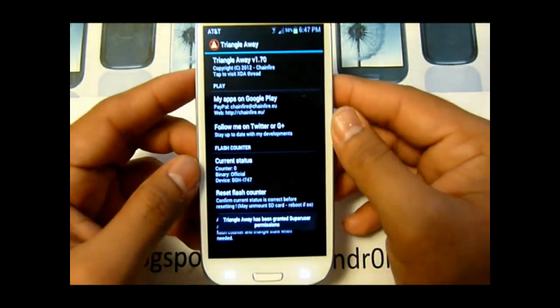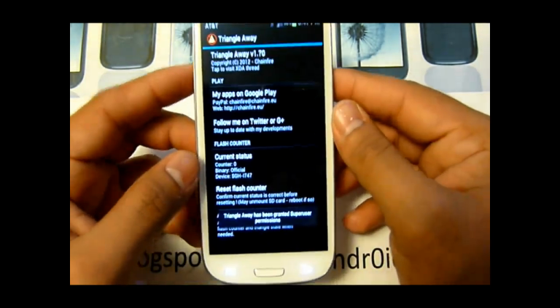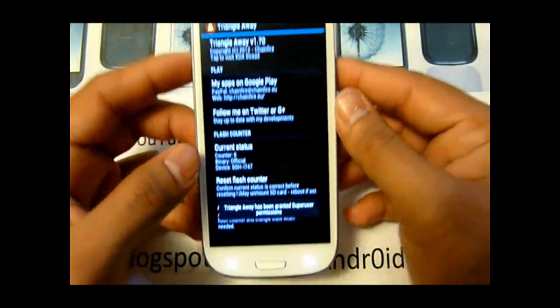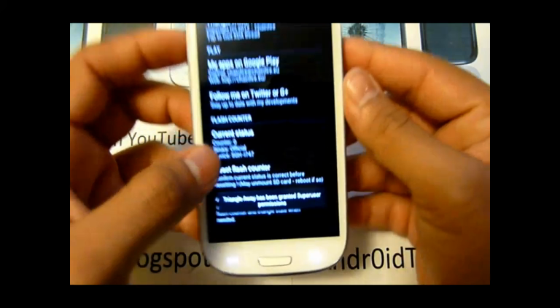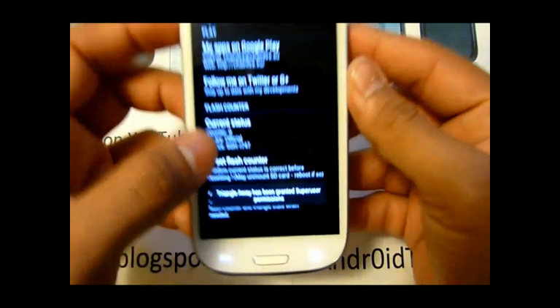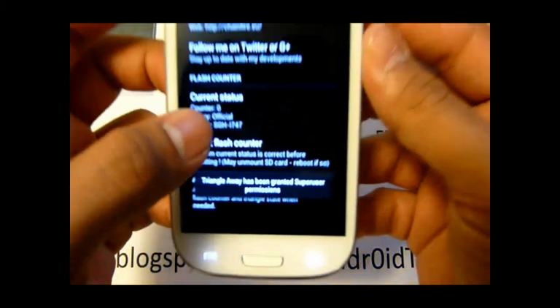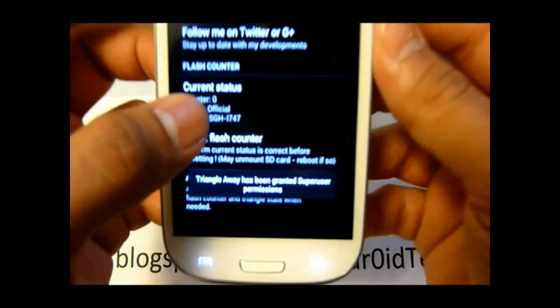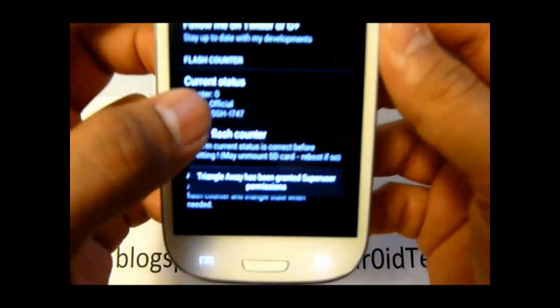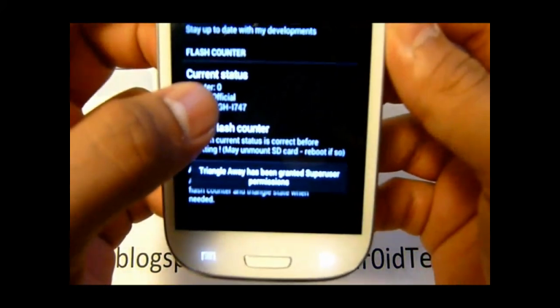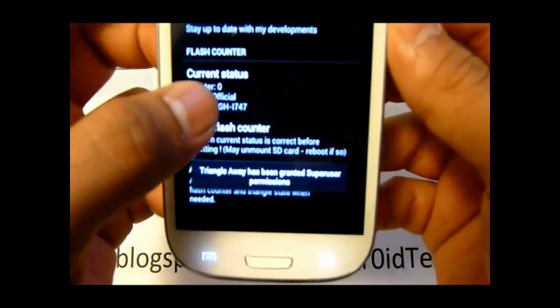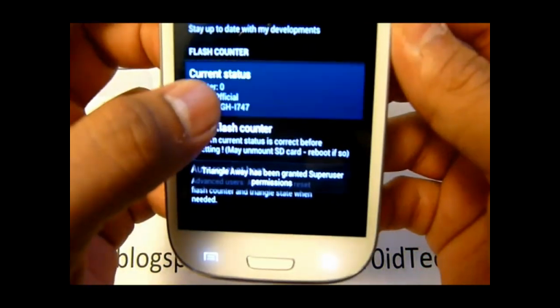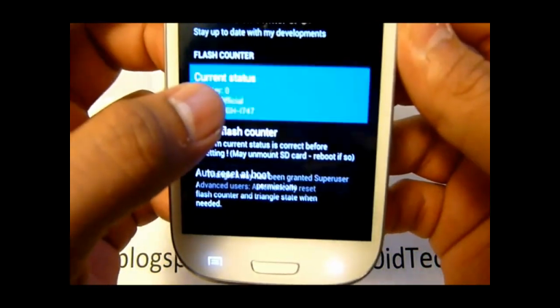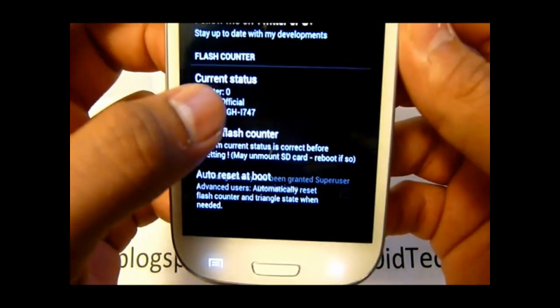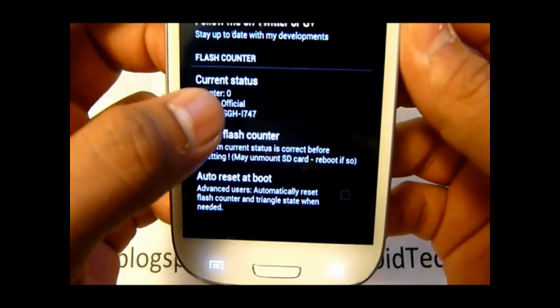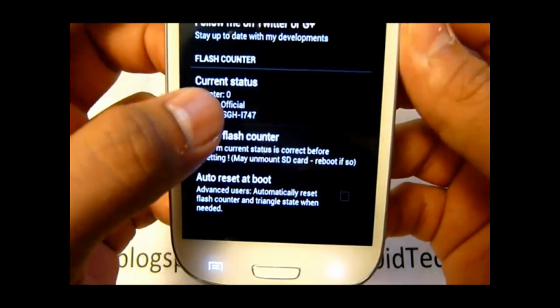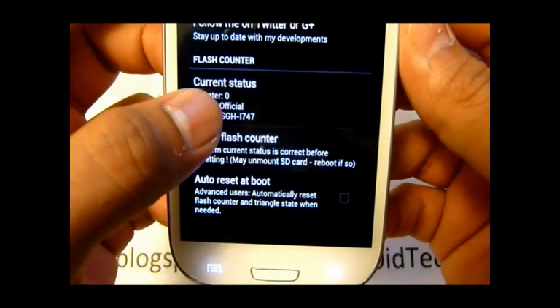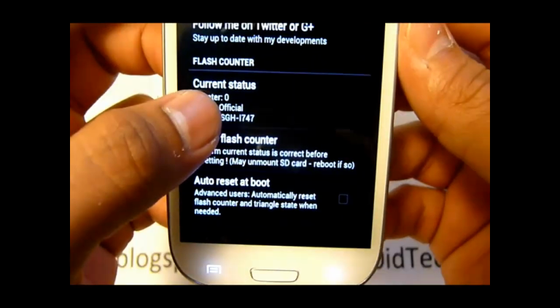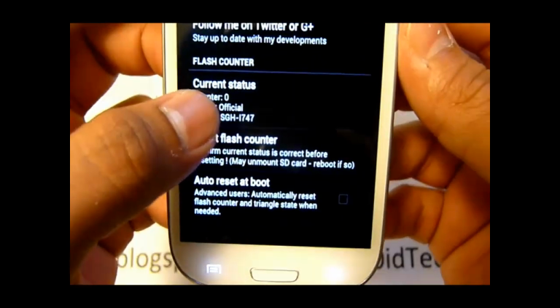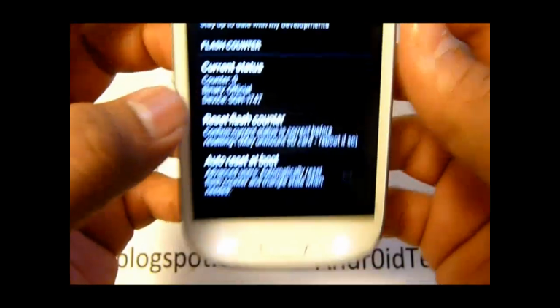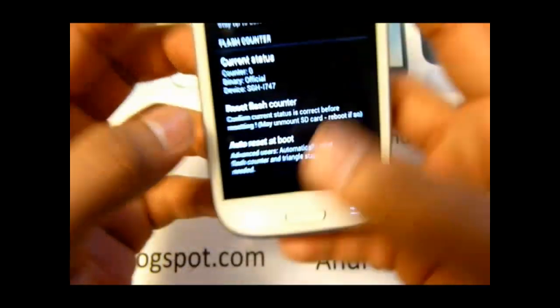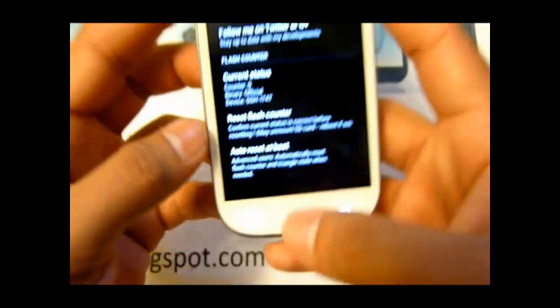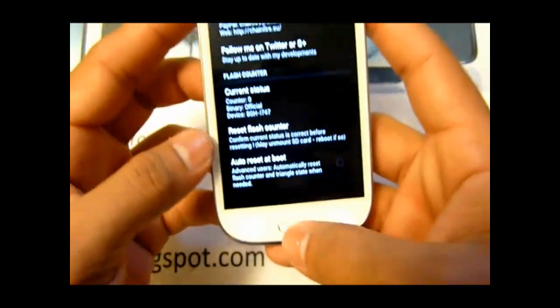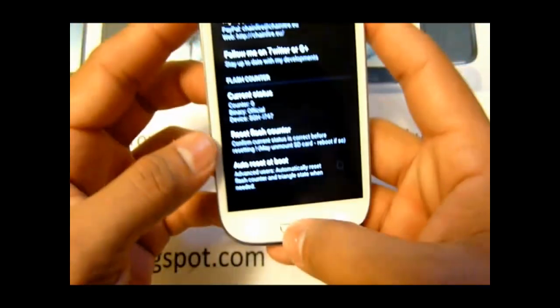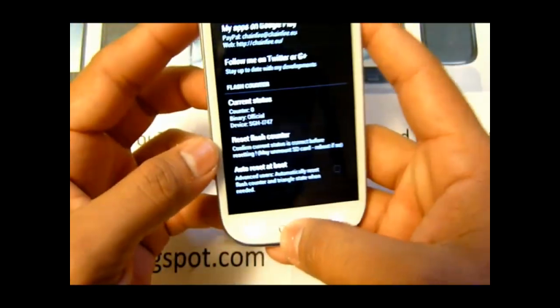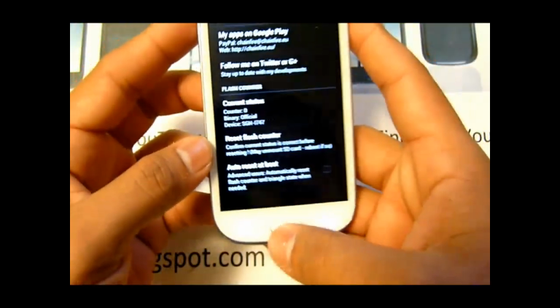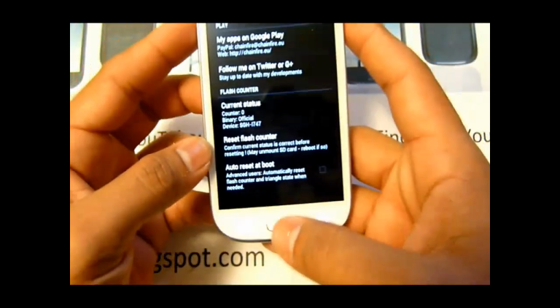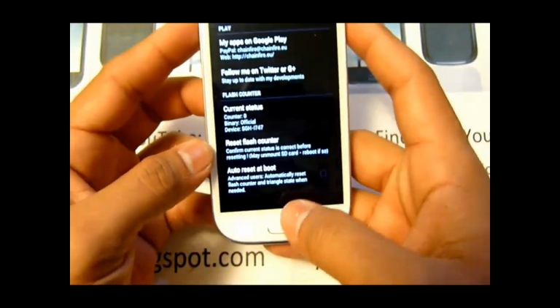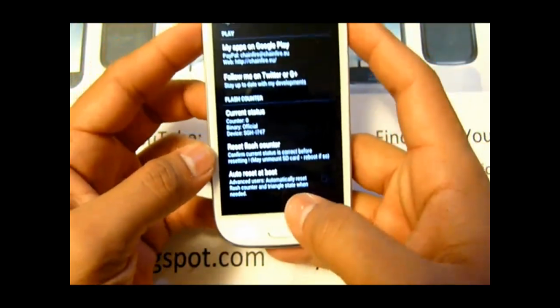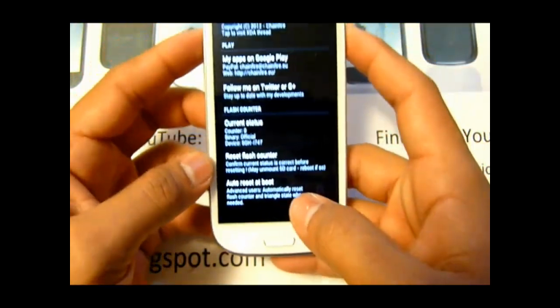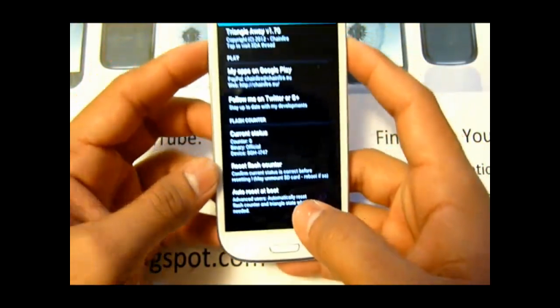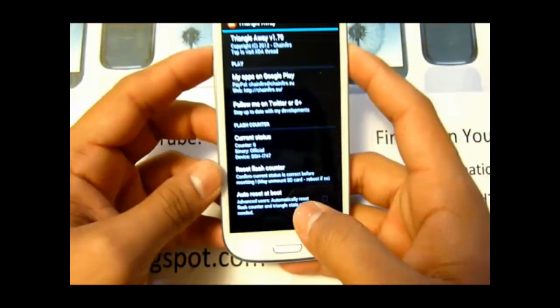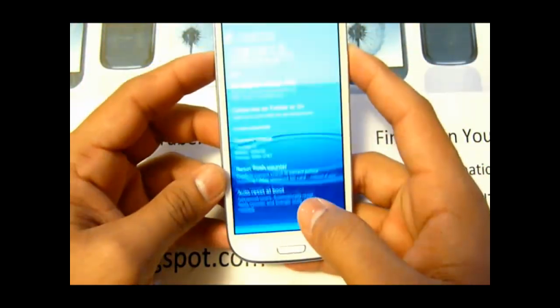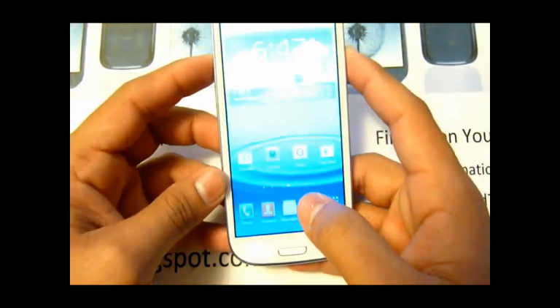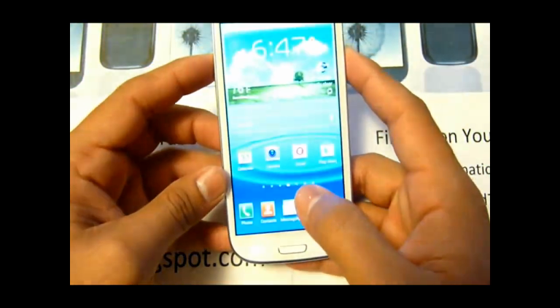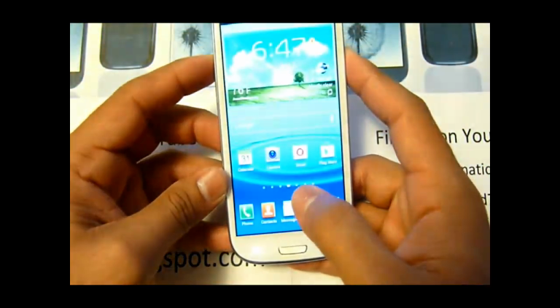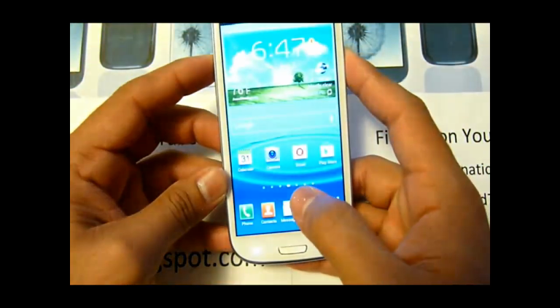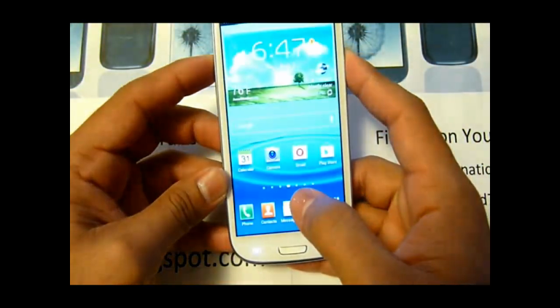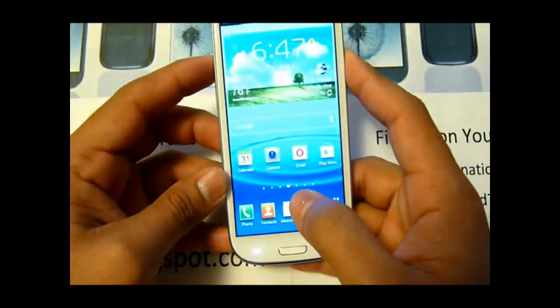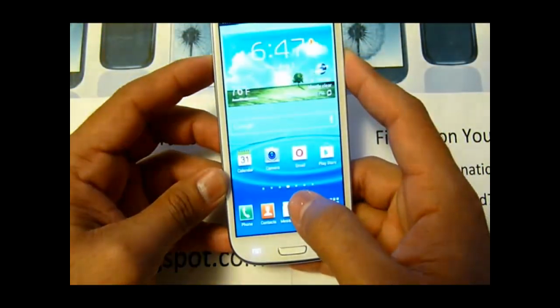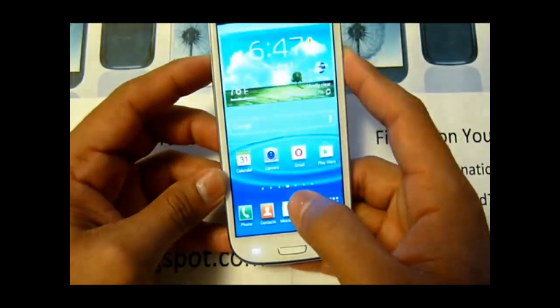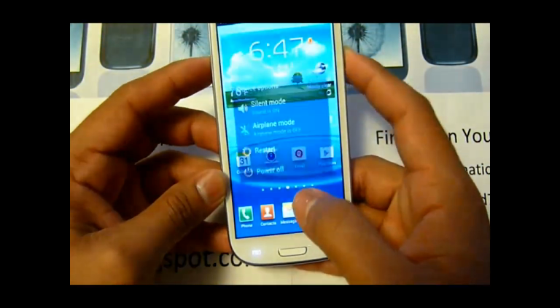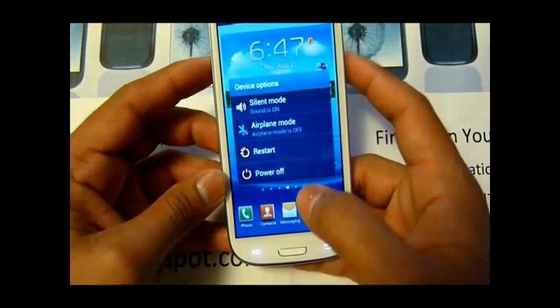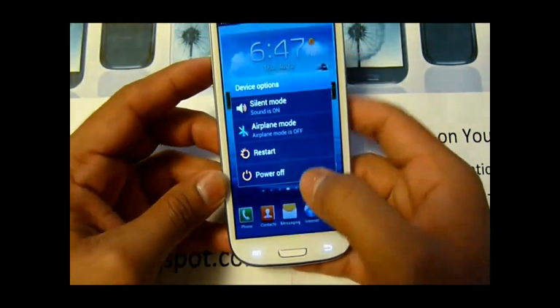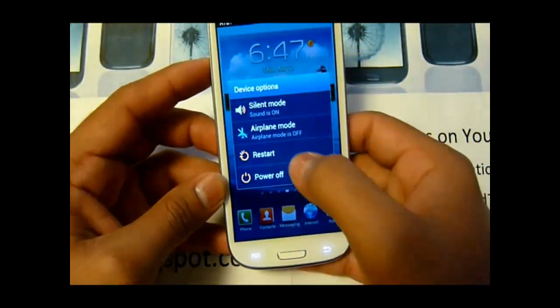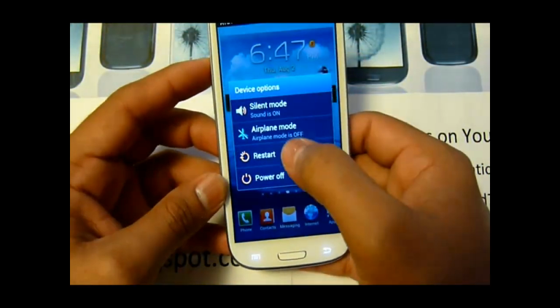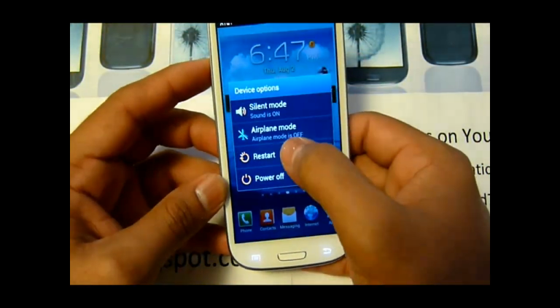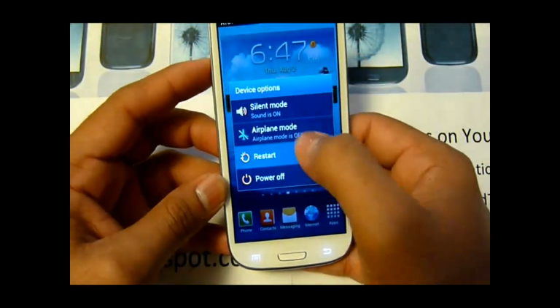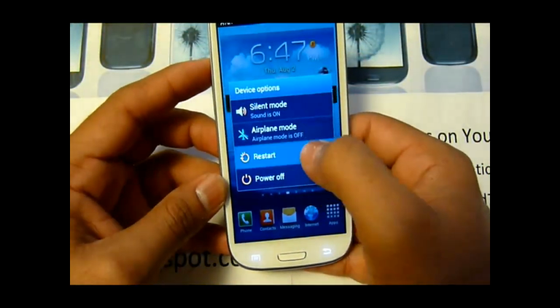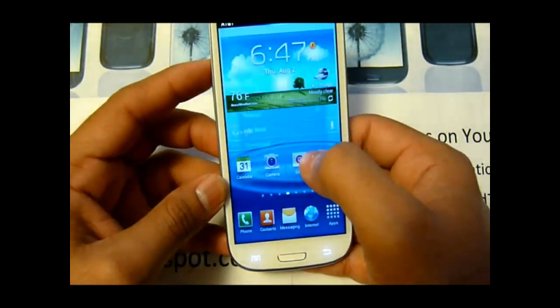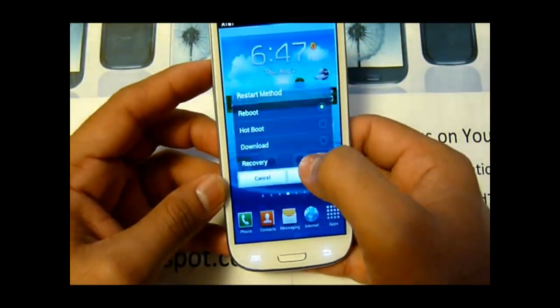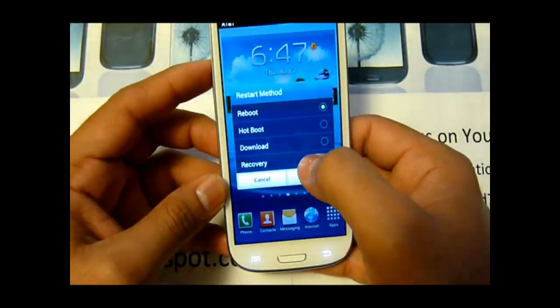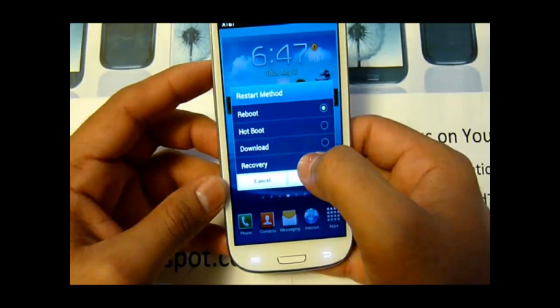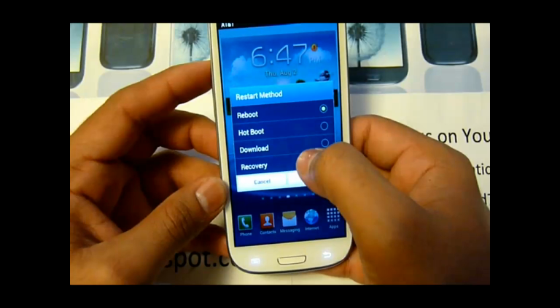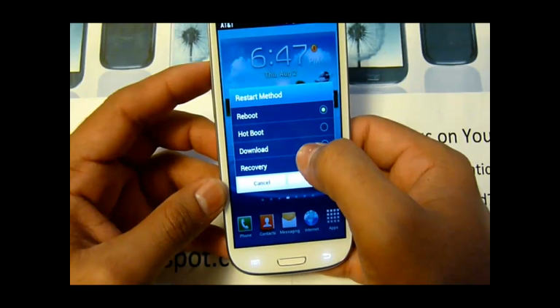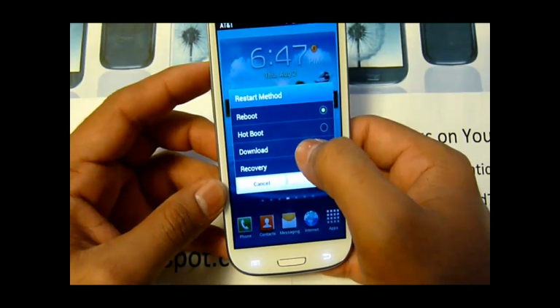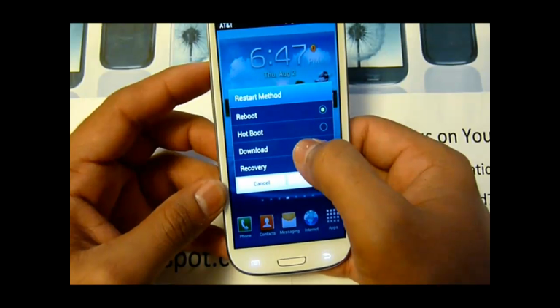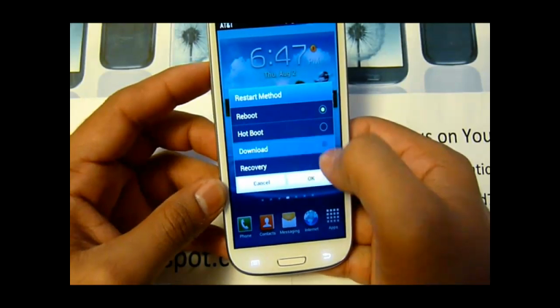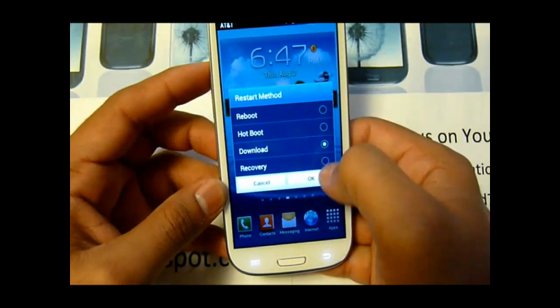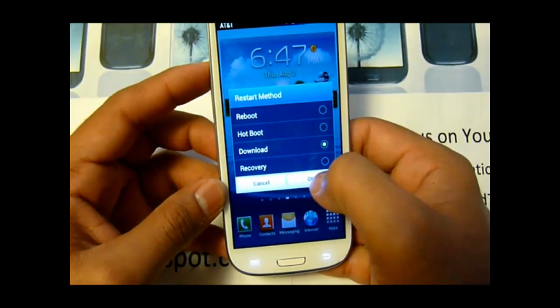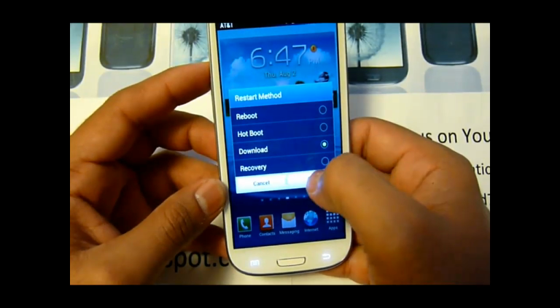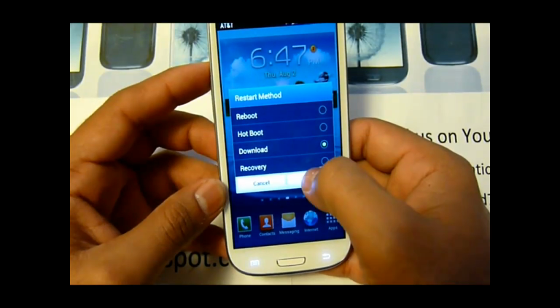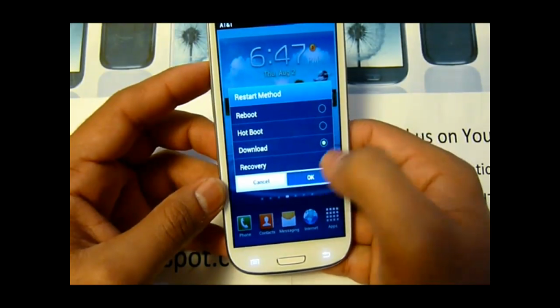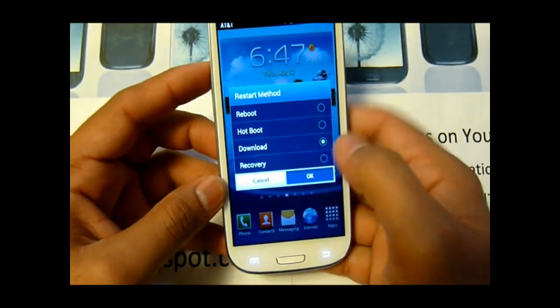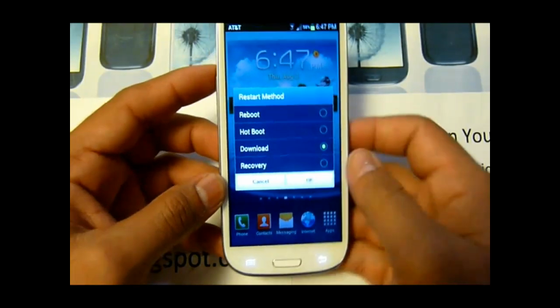When you go back, it says zero right there. Let's go ahead and check out in the download mode so you know for sure it works.